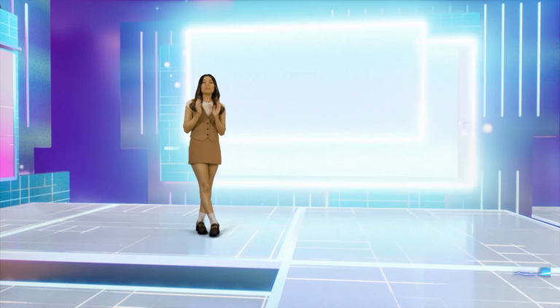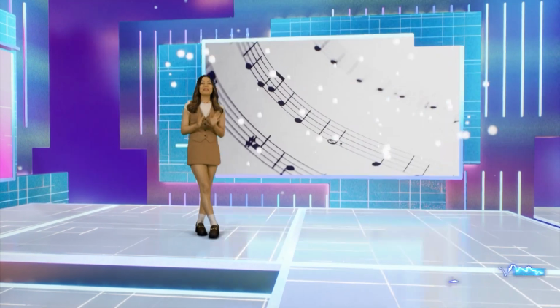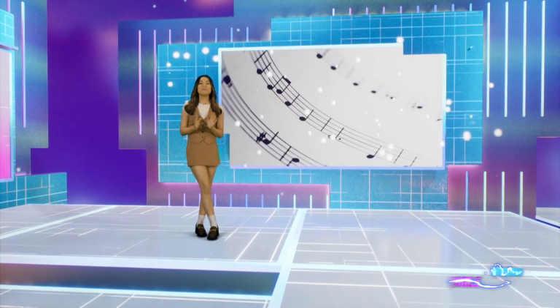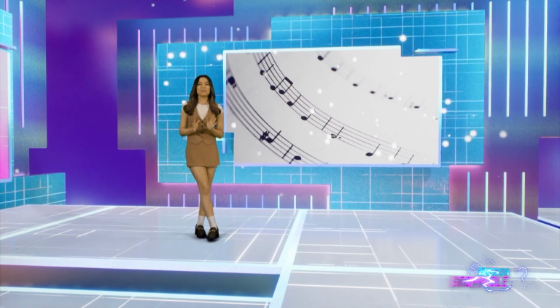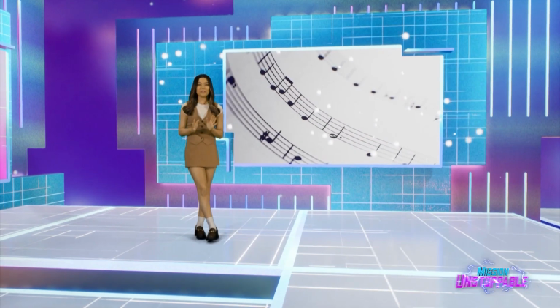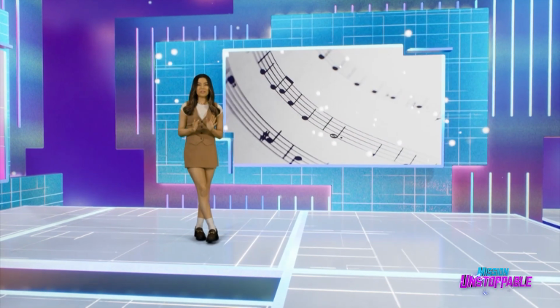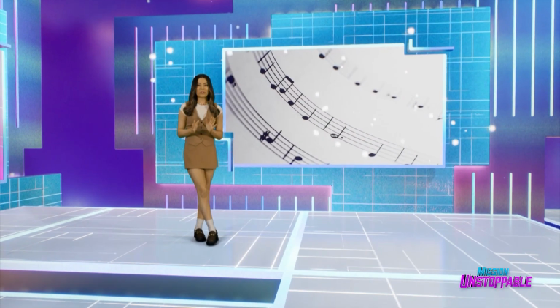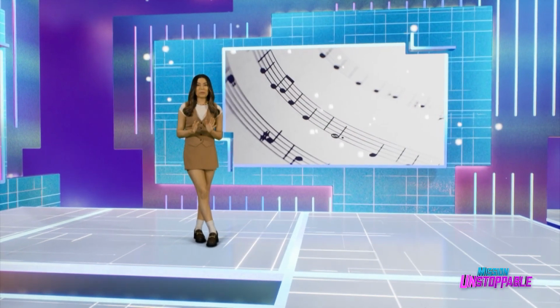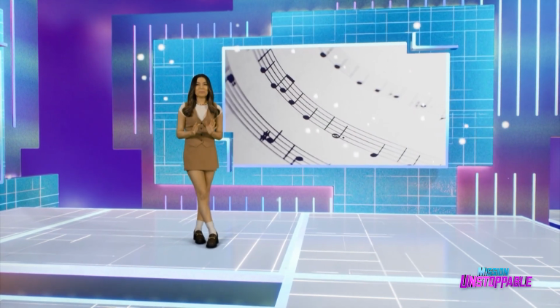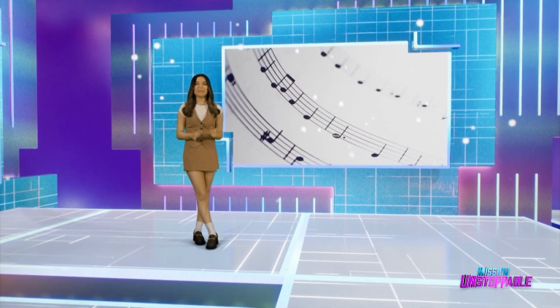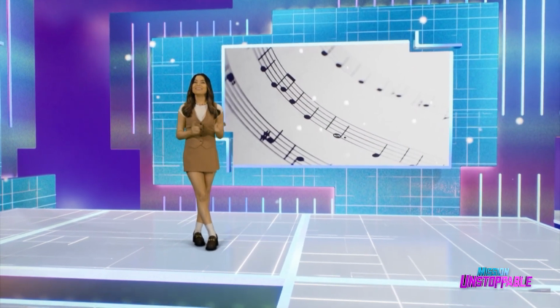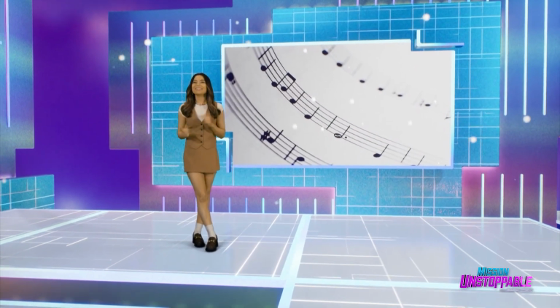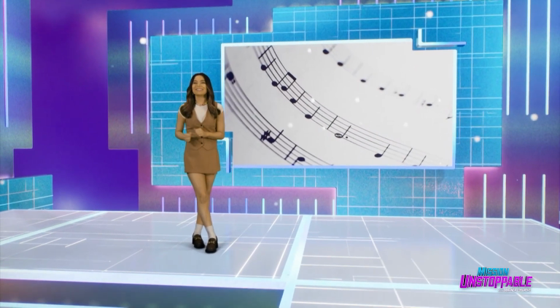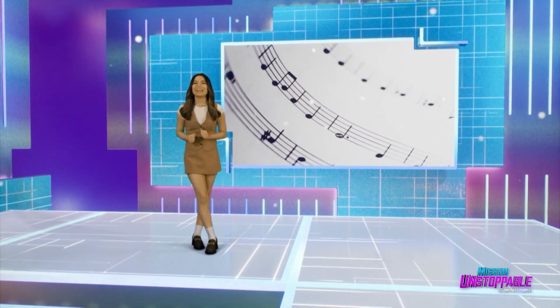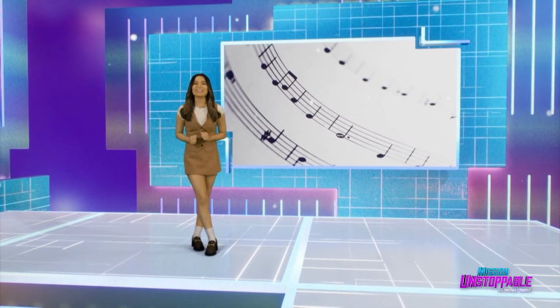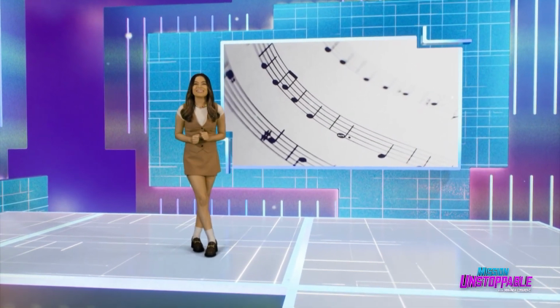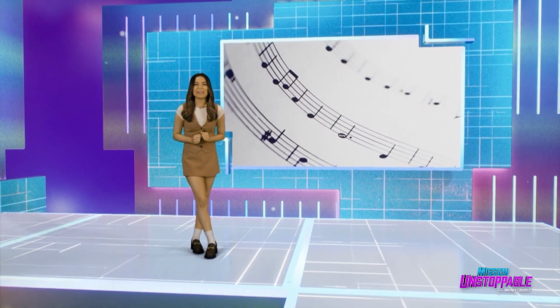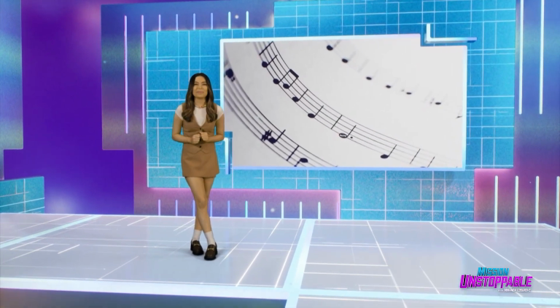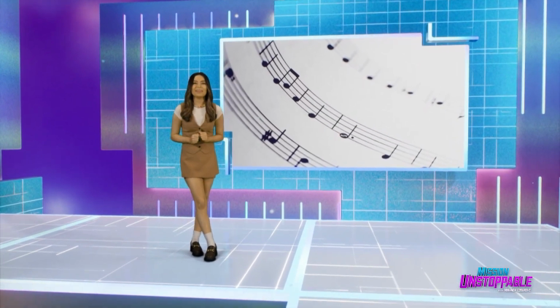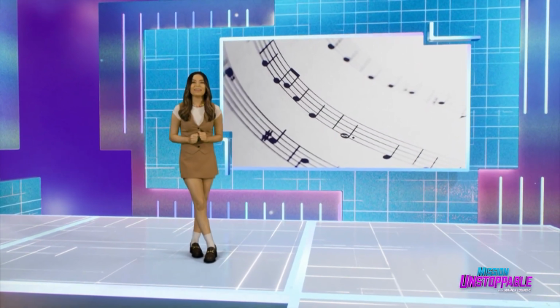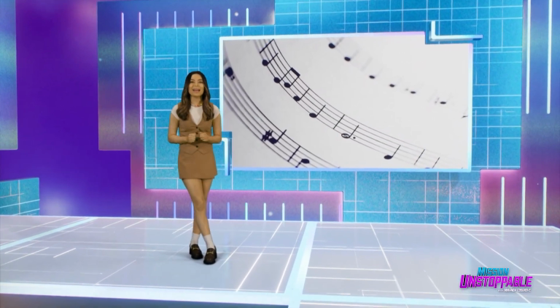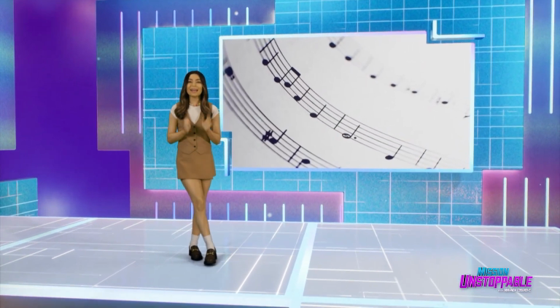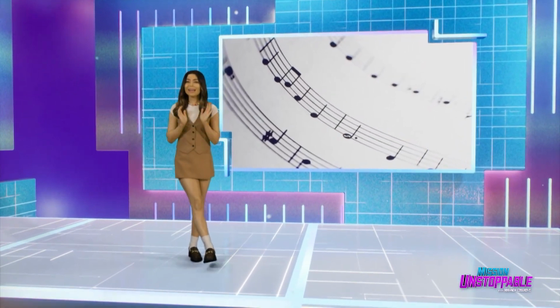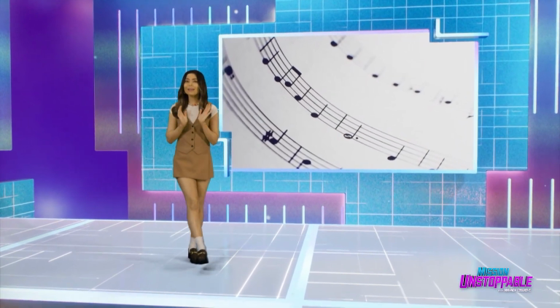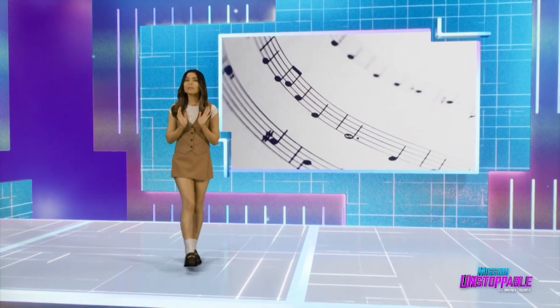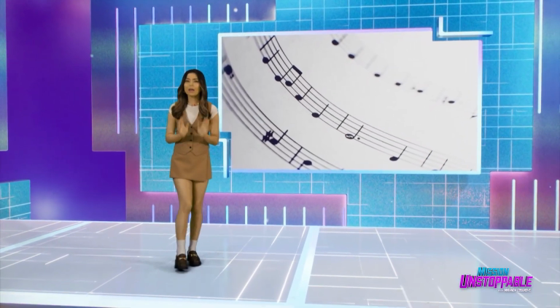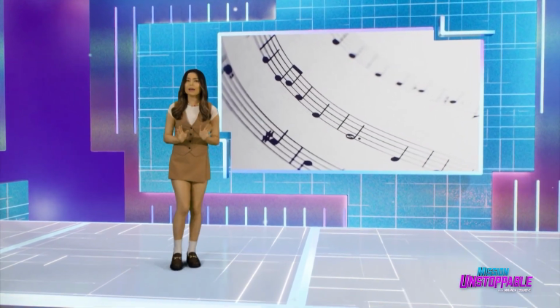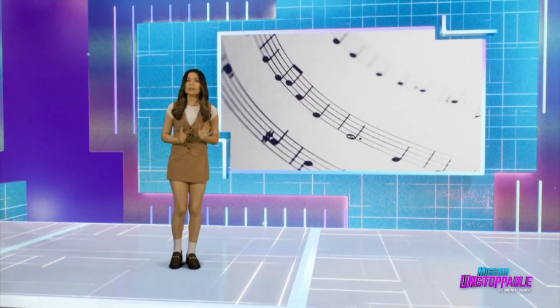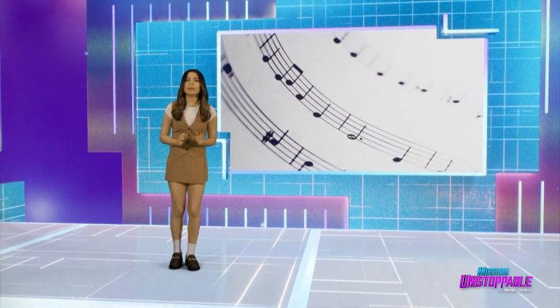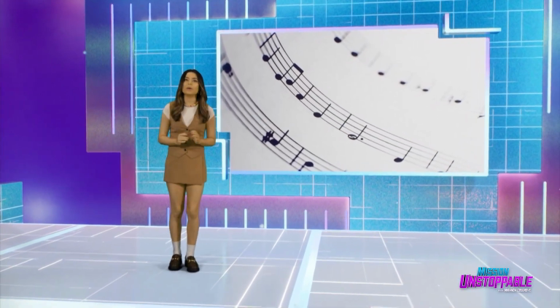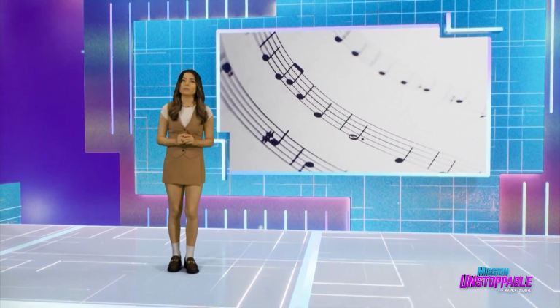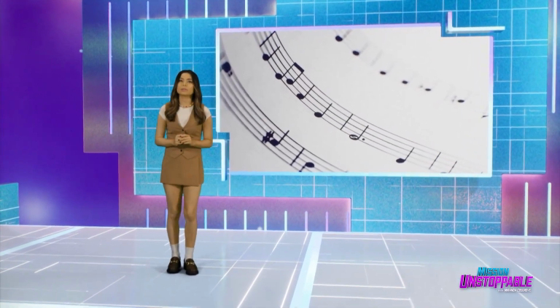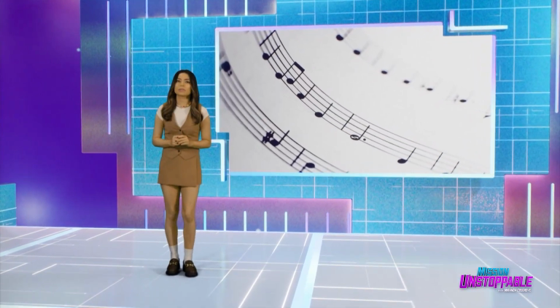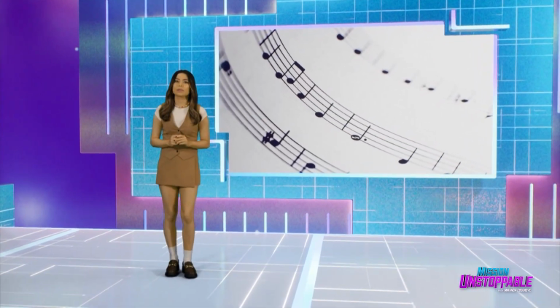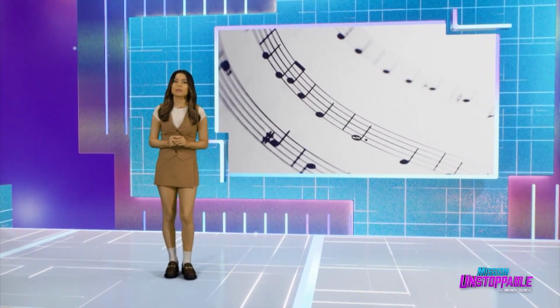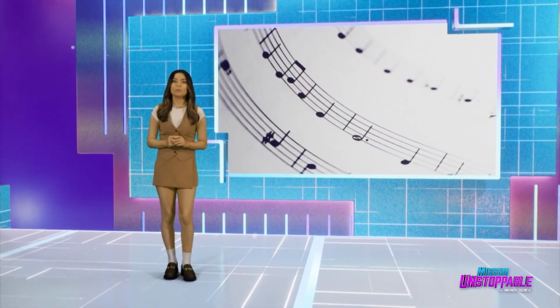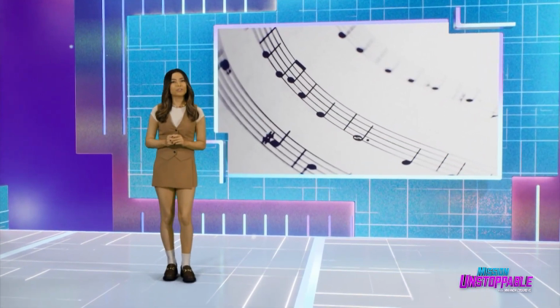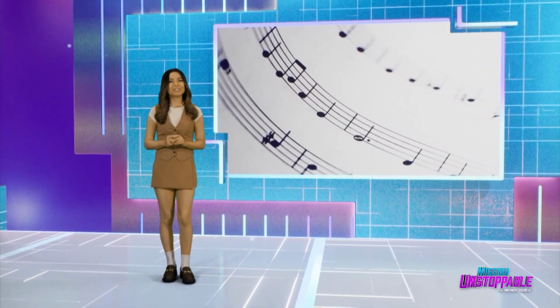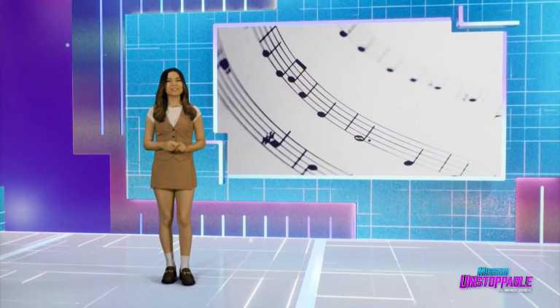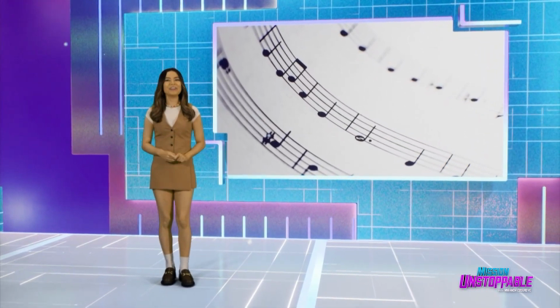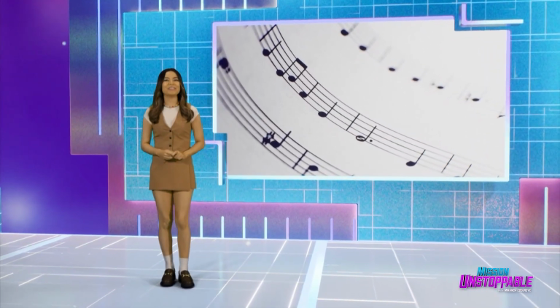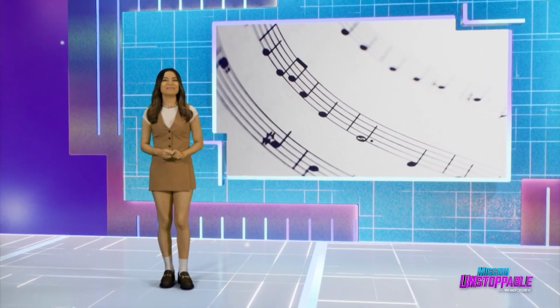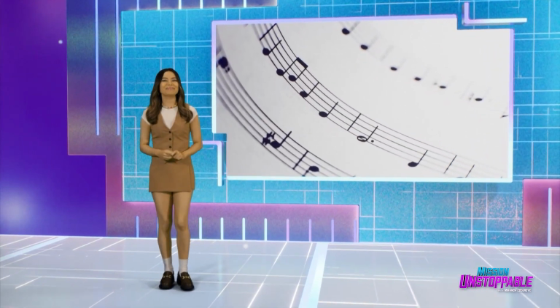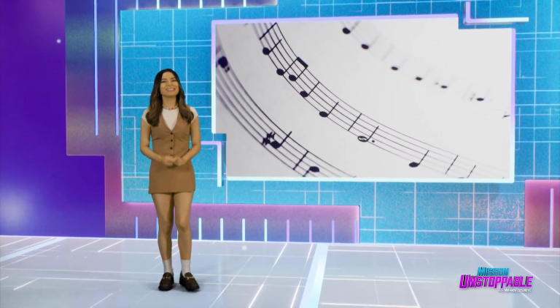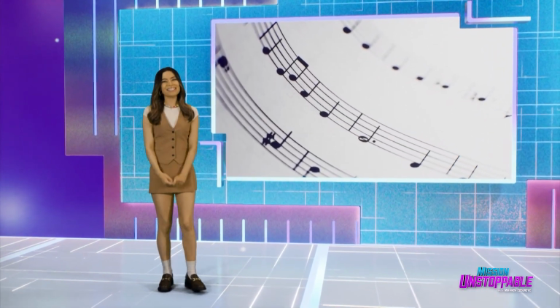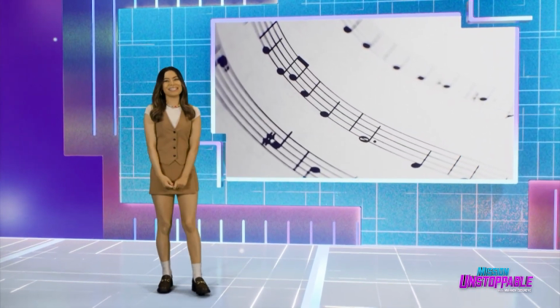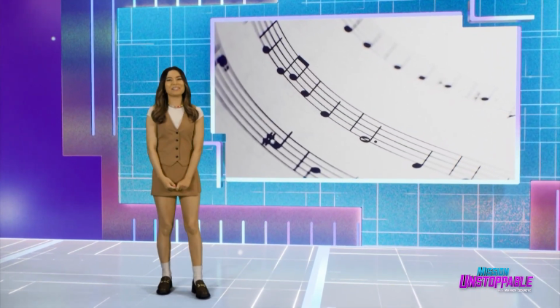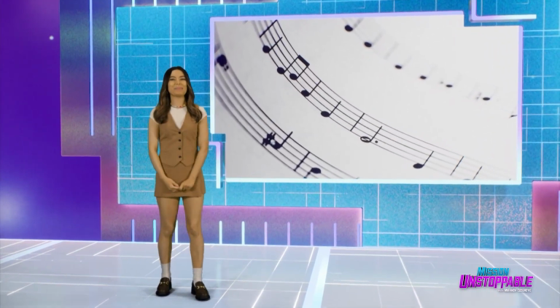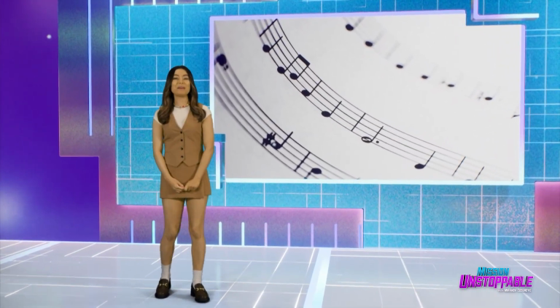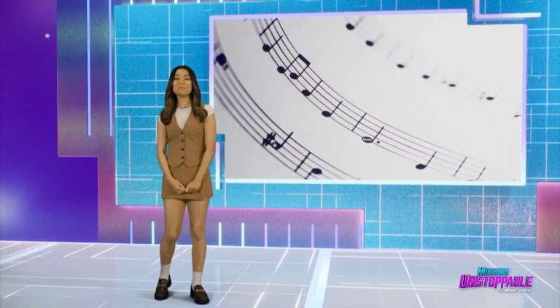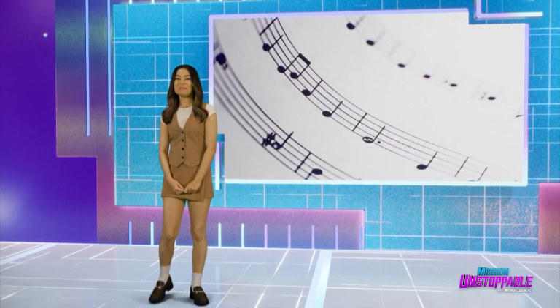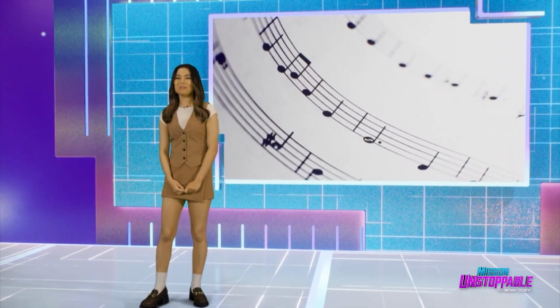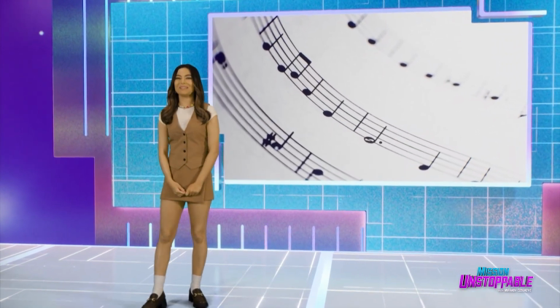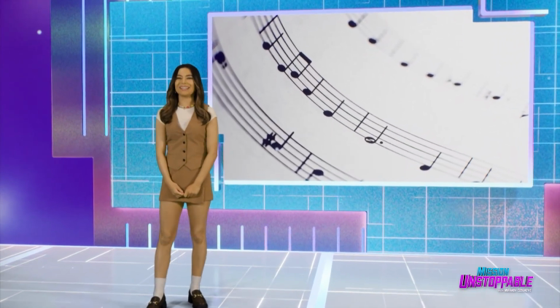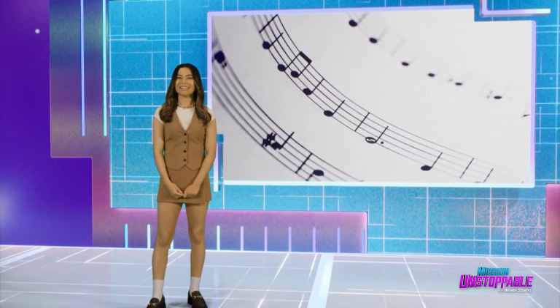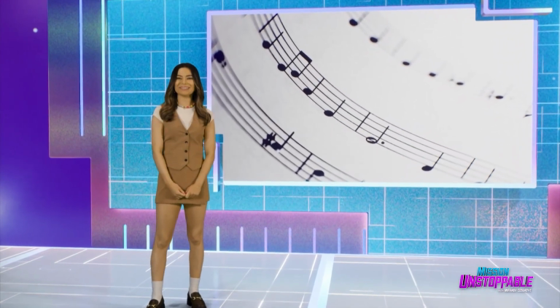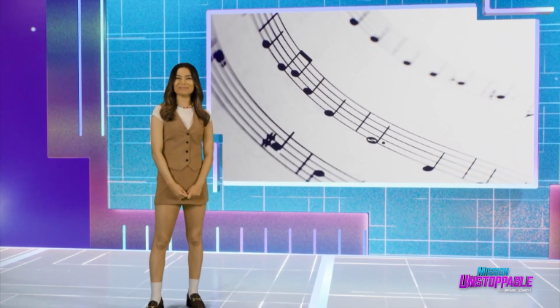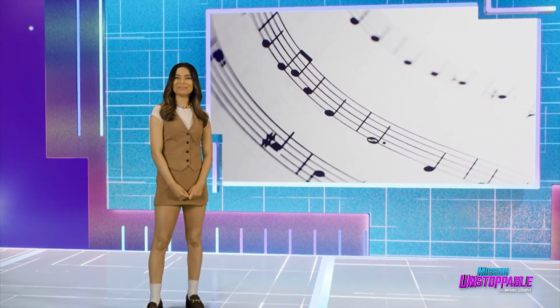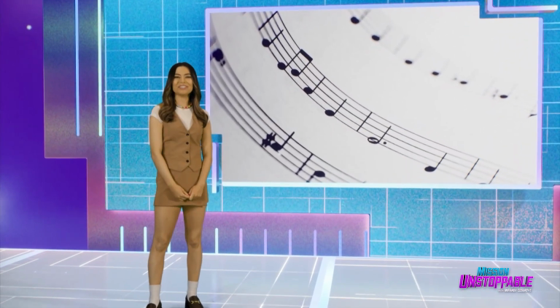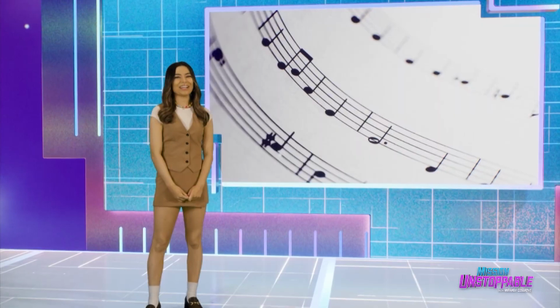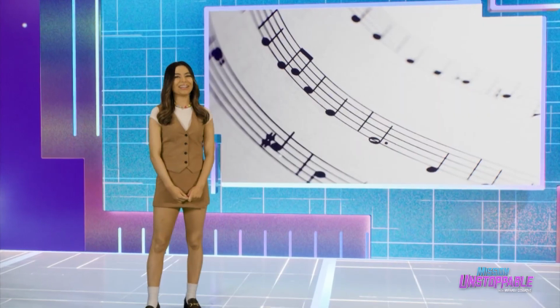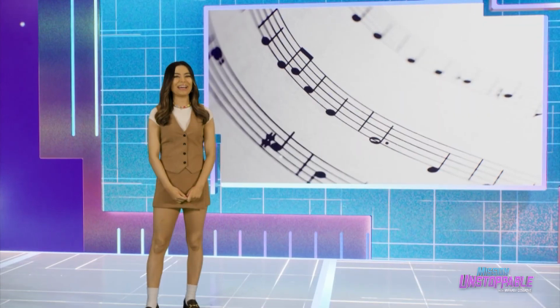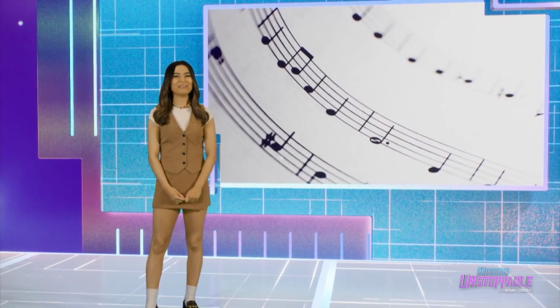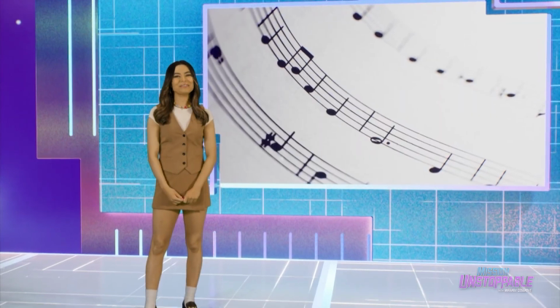When they first showed me this next segment, I had a lot of notes — which is good, since it's about music. Check it out.